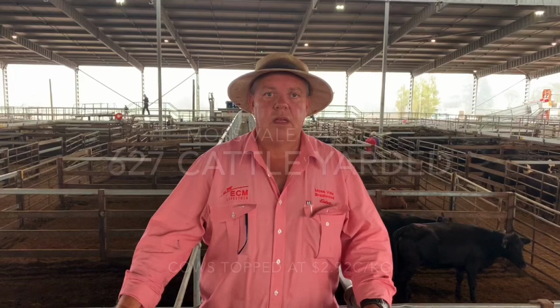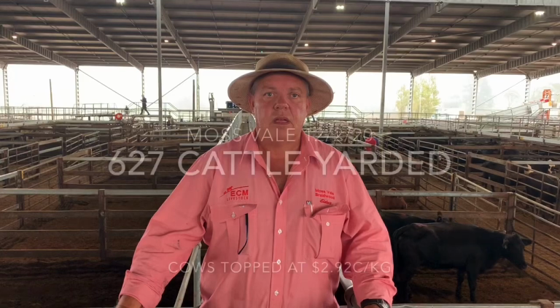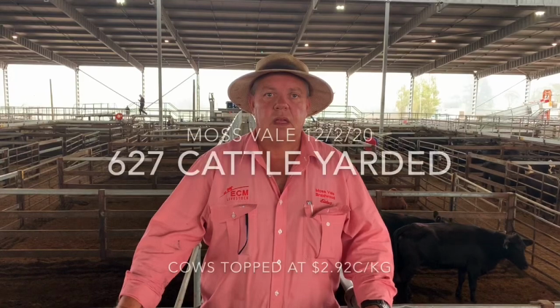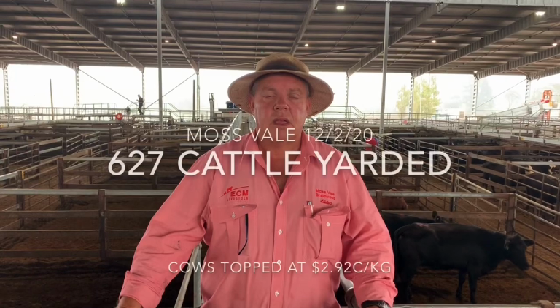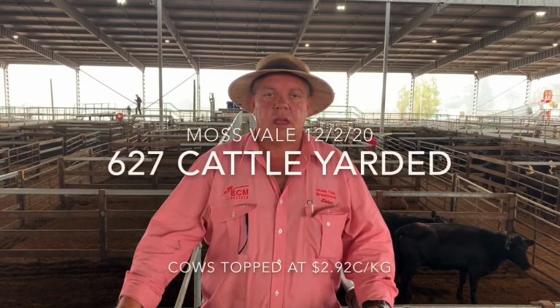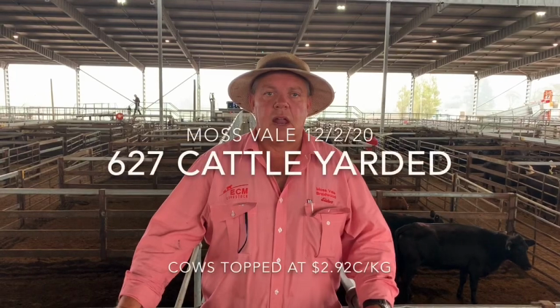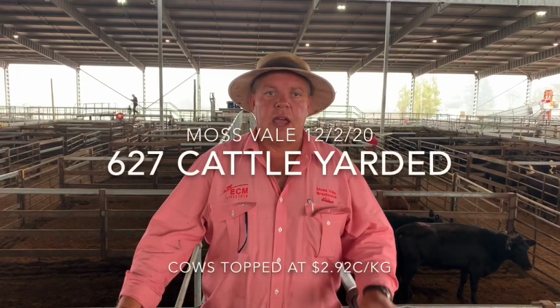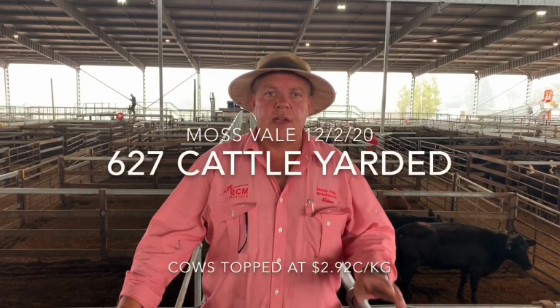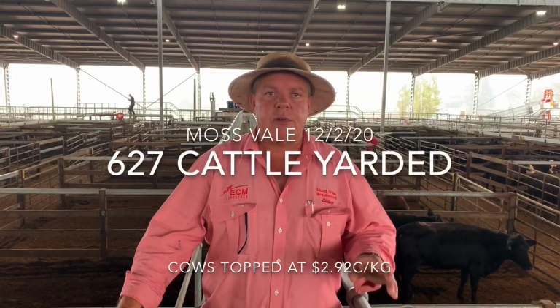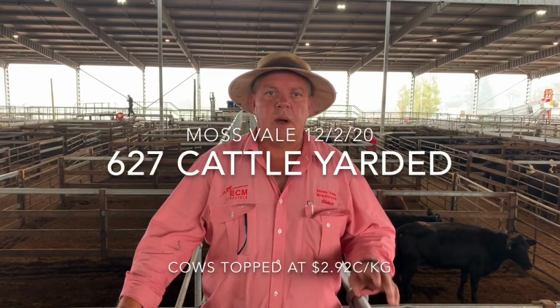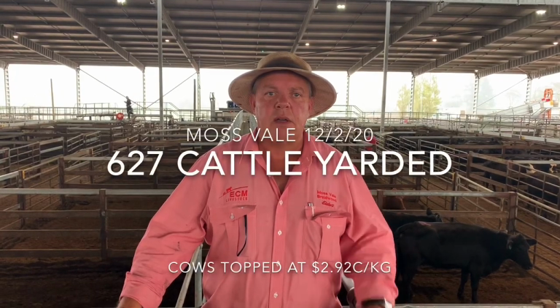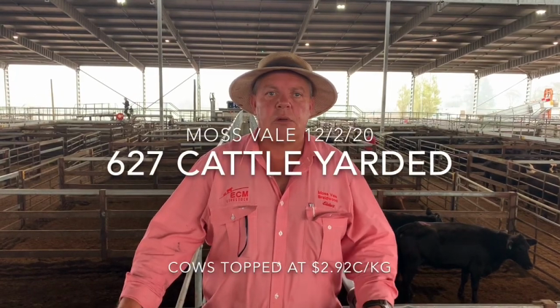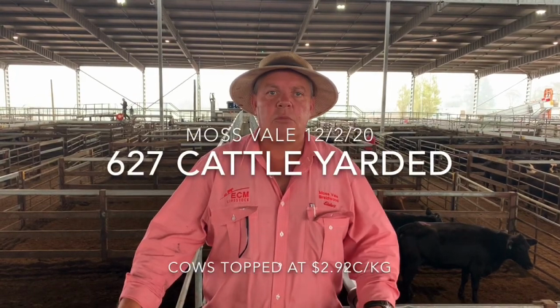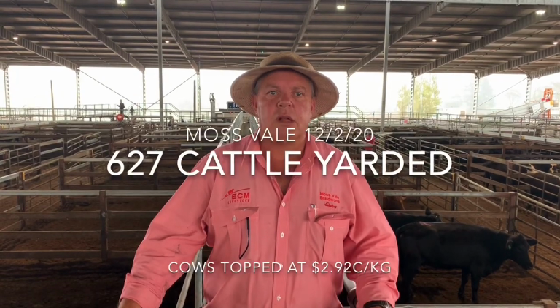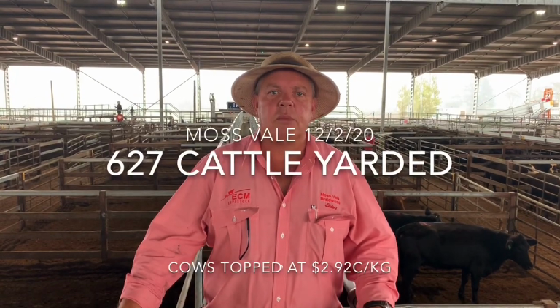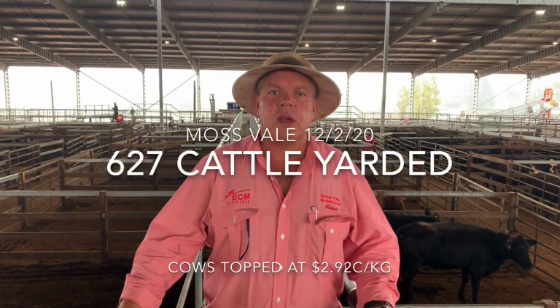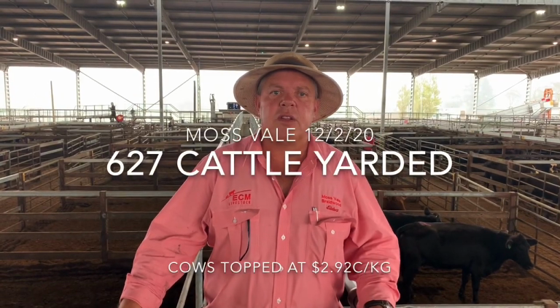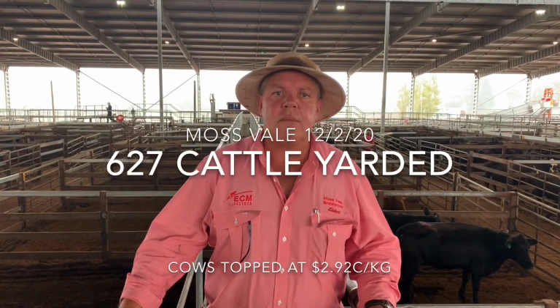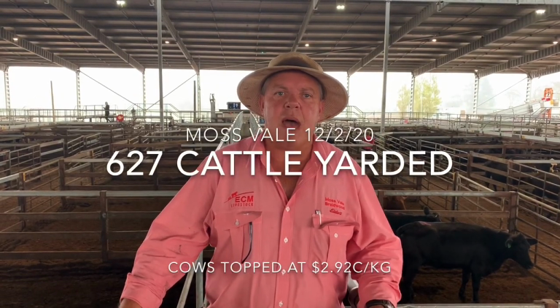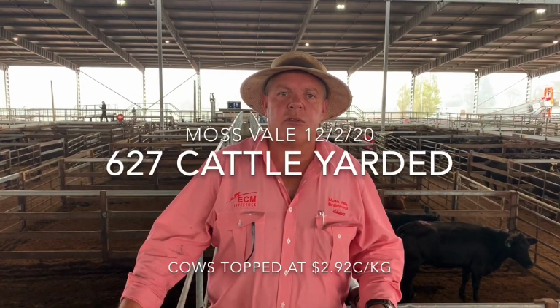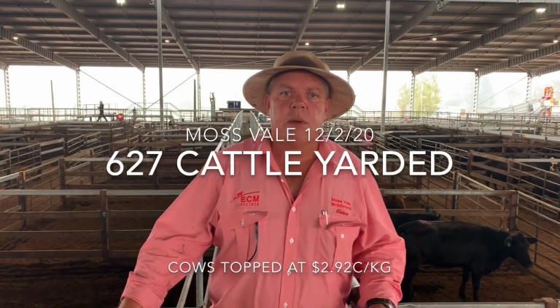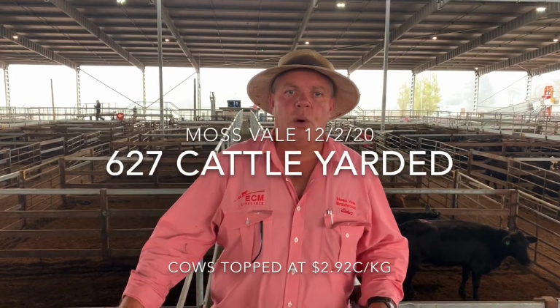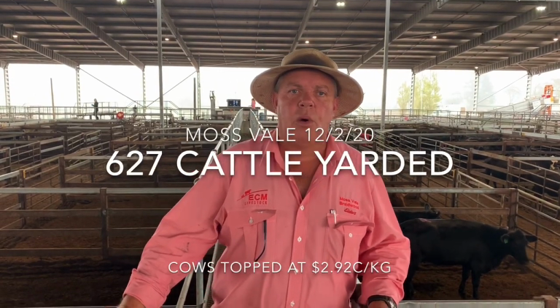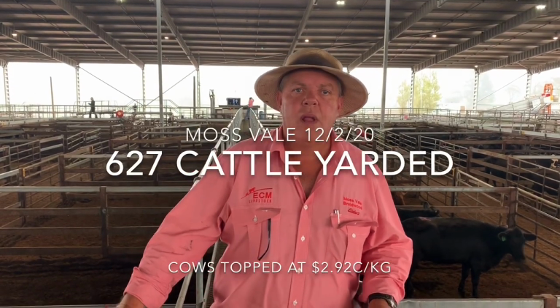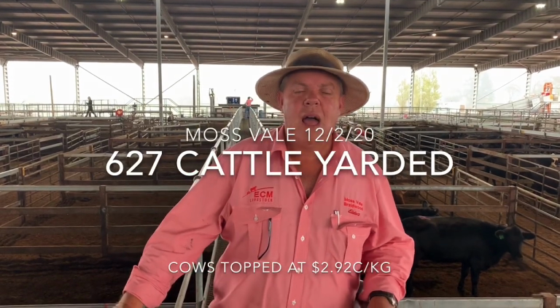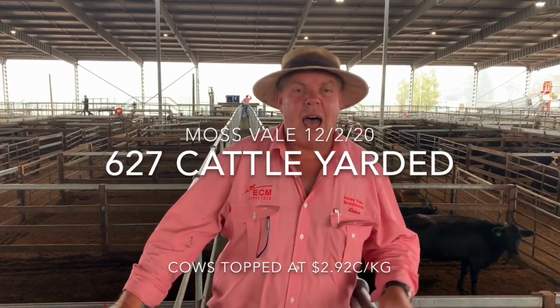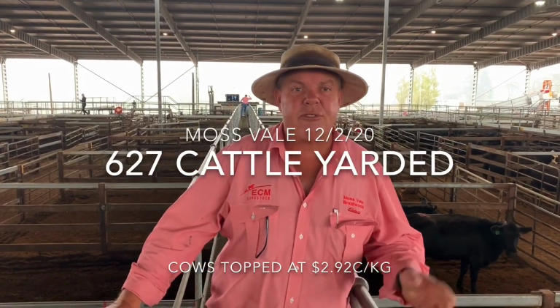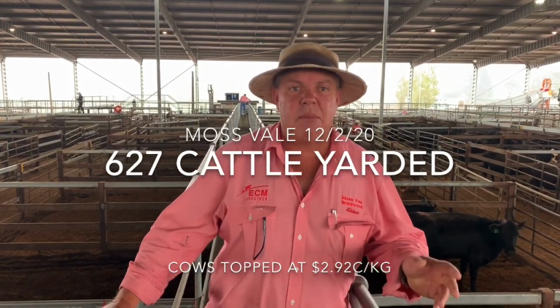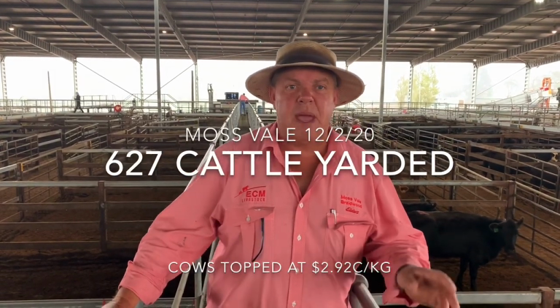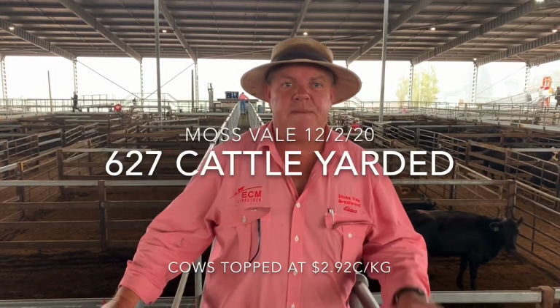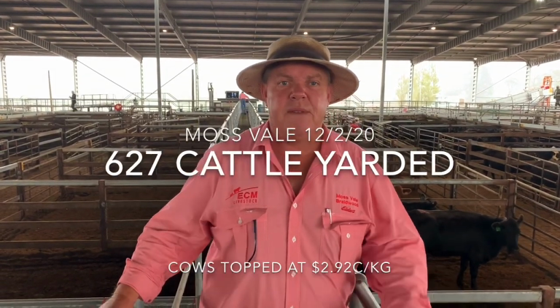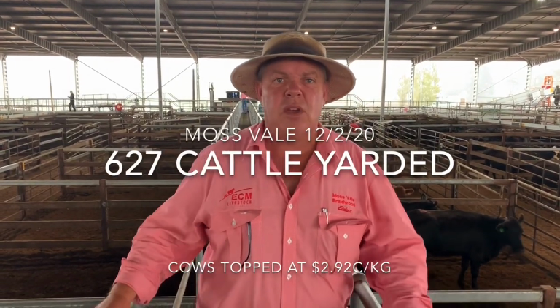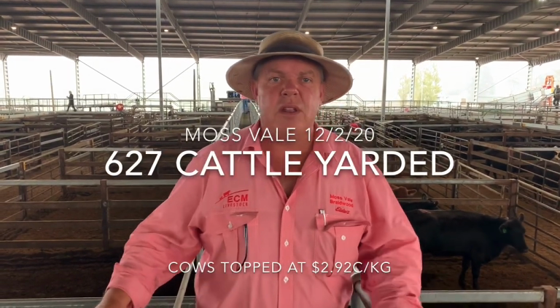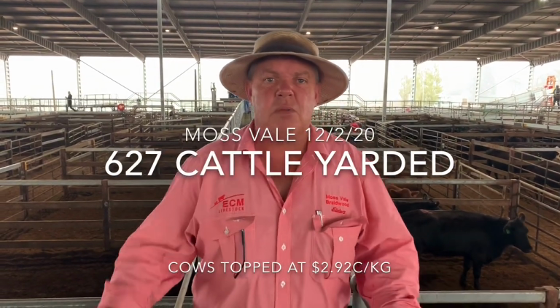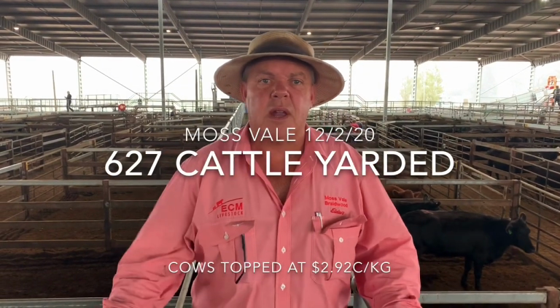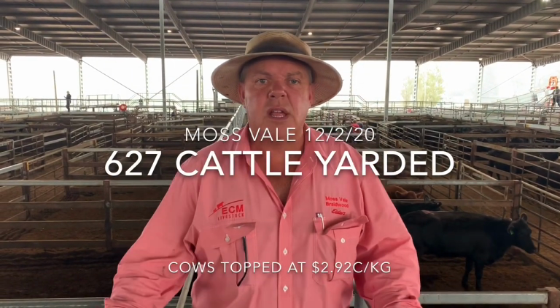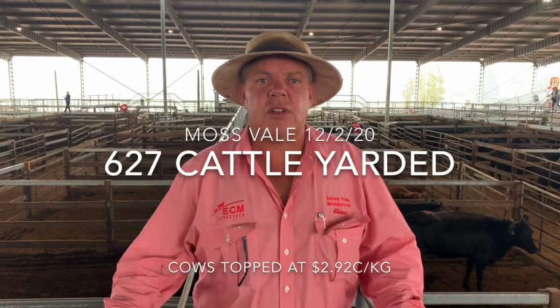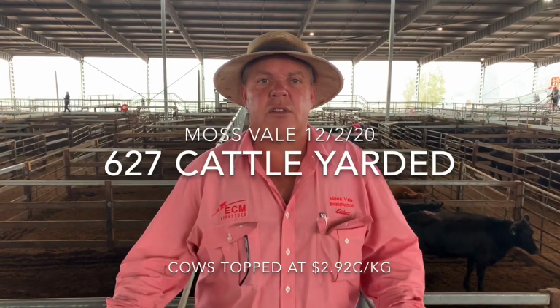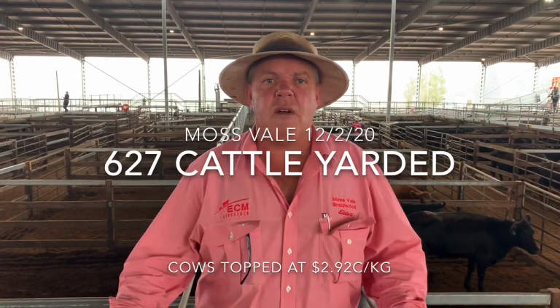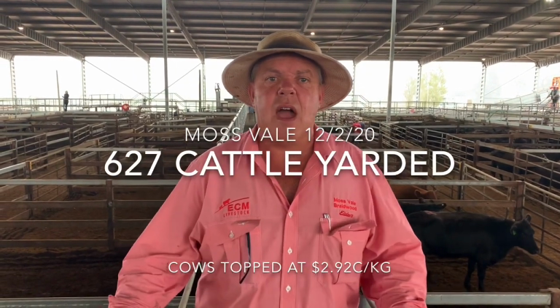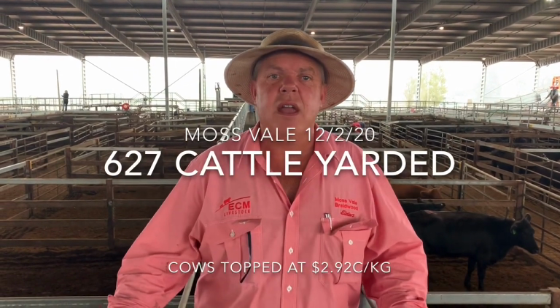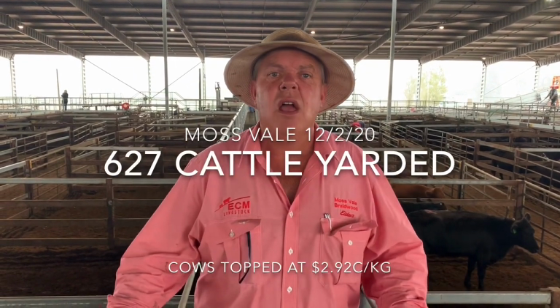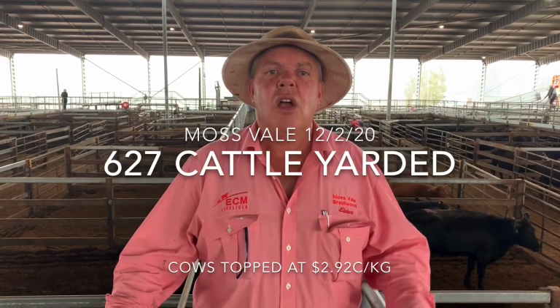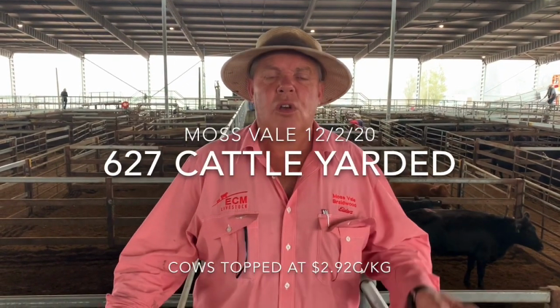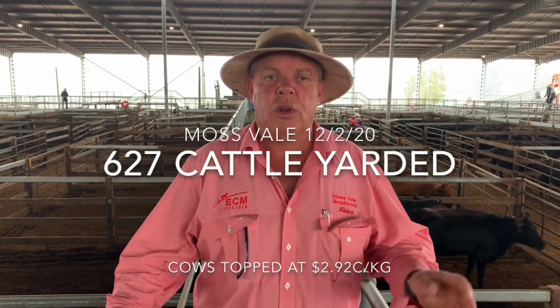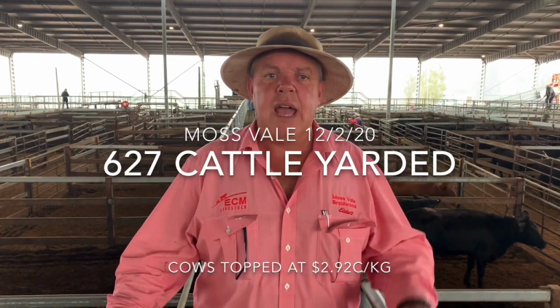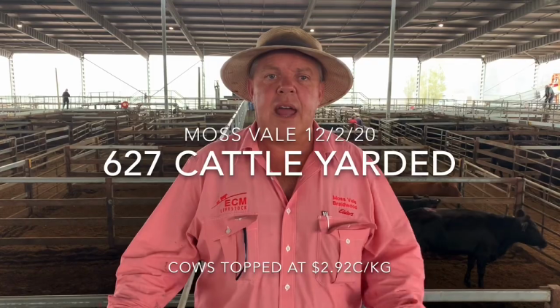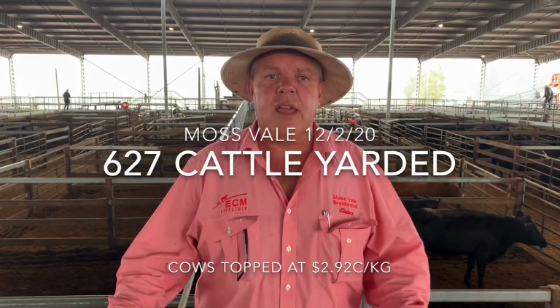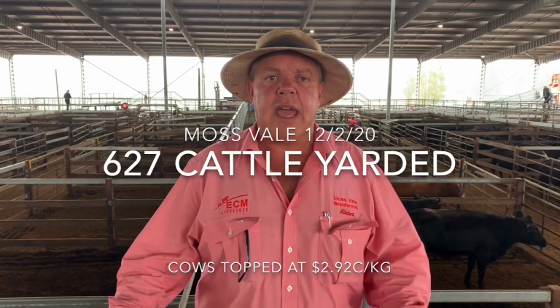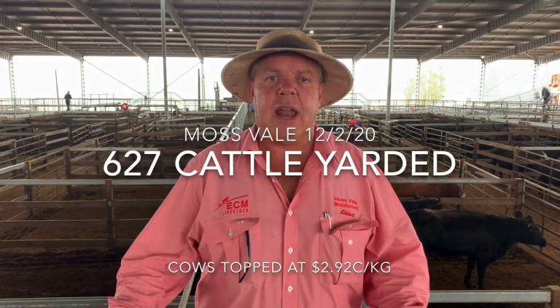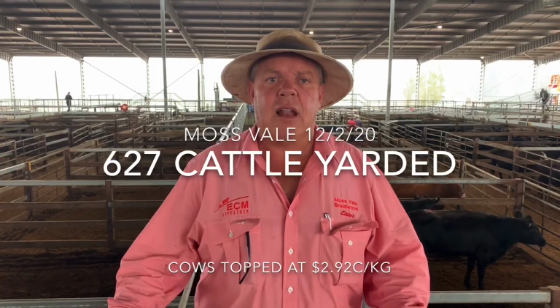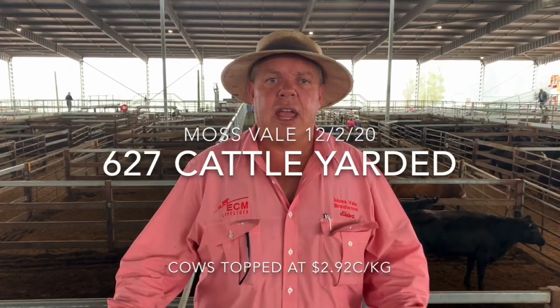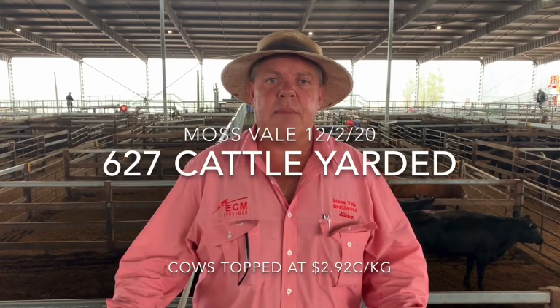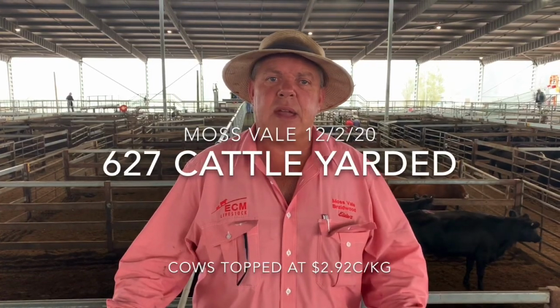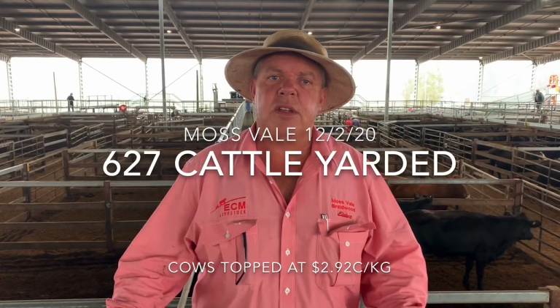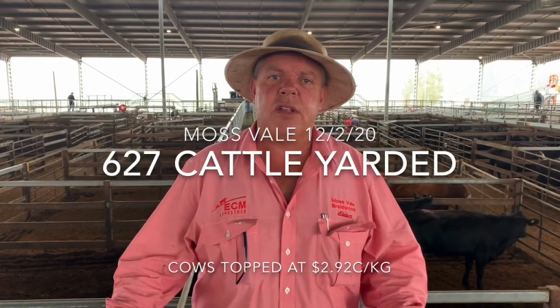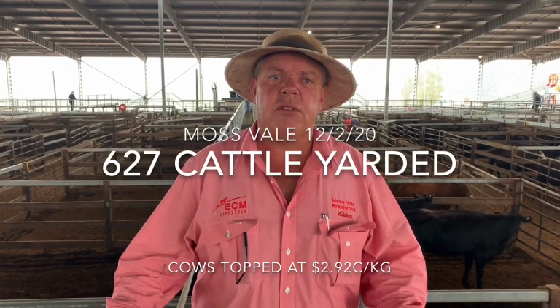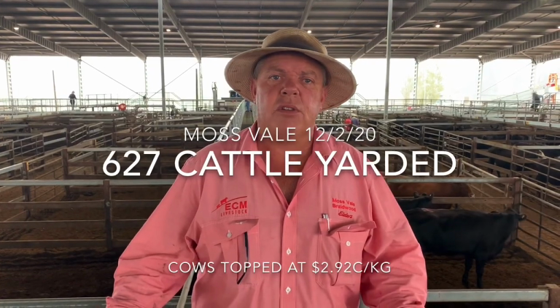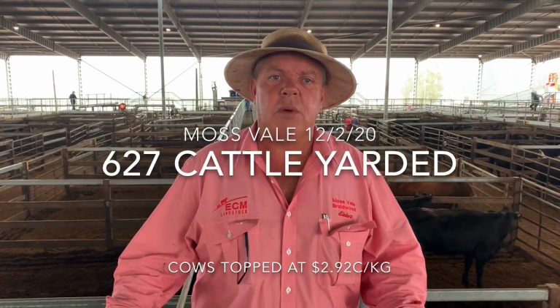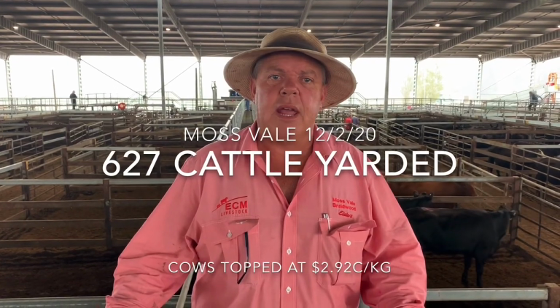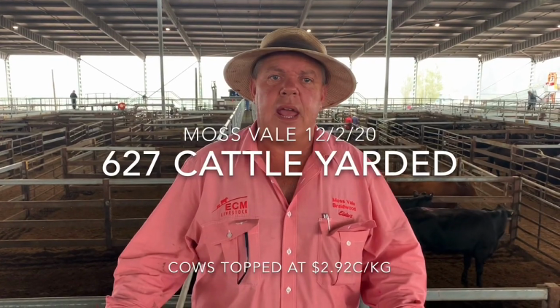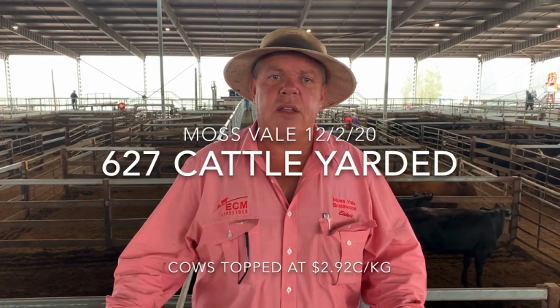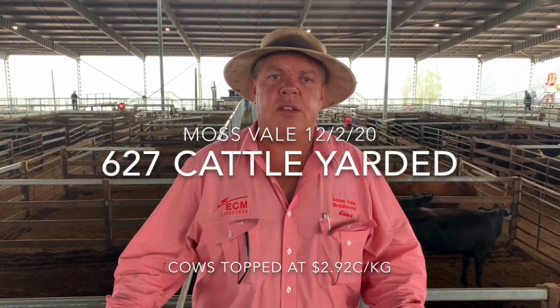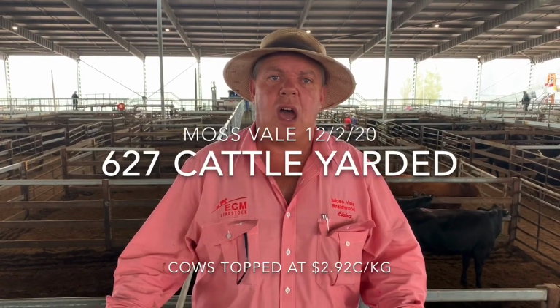G'day everyone, welcome to the UZMR report. After about 15-20 inches of rain, good yarding of cattle here, about 620 head in total.